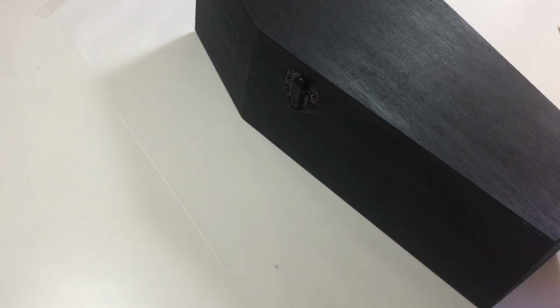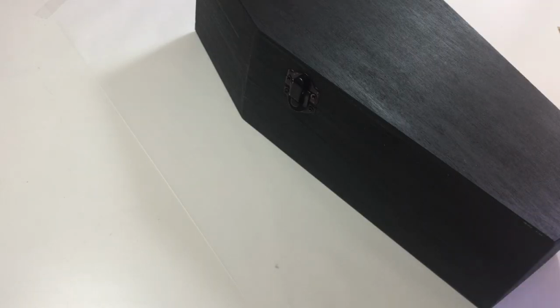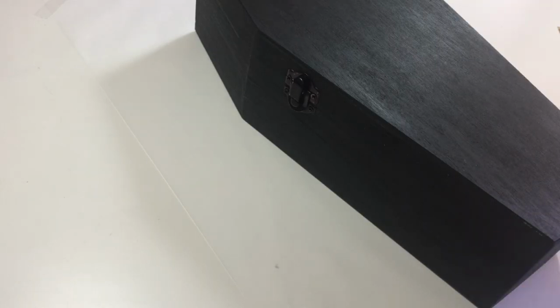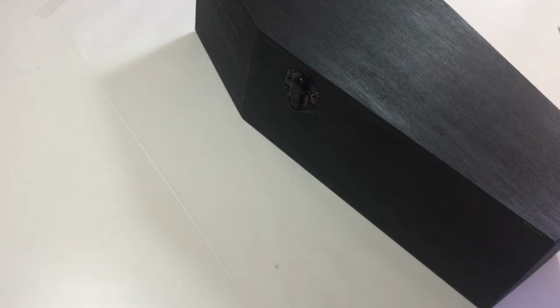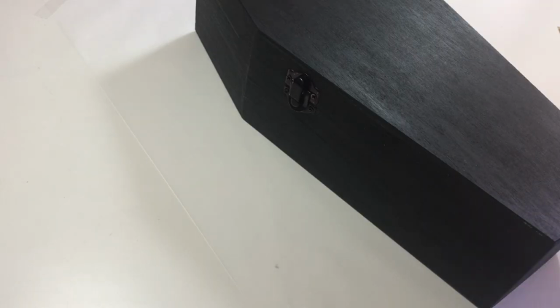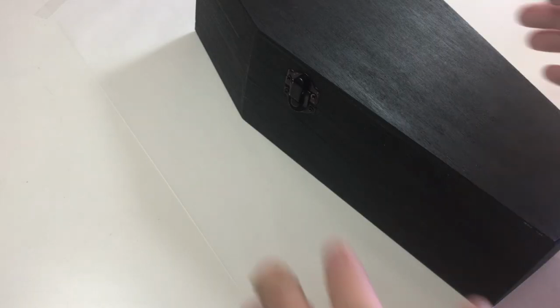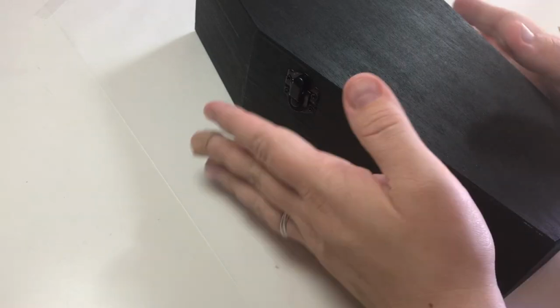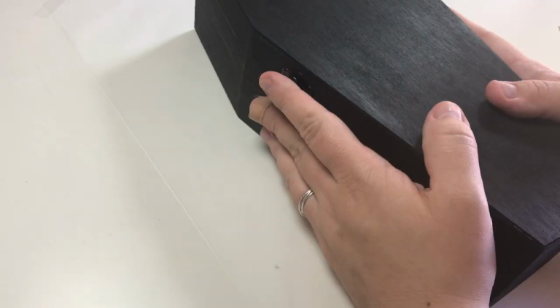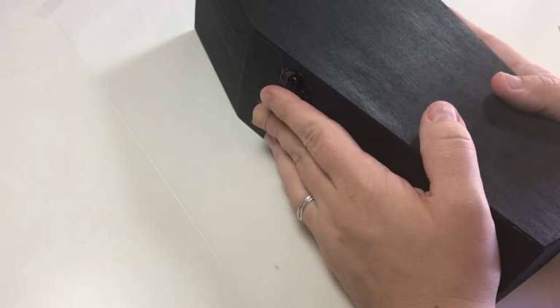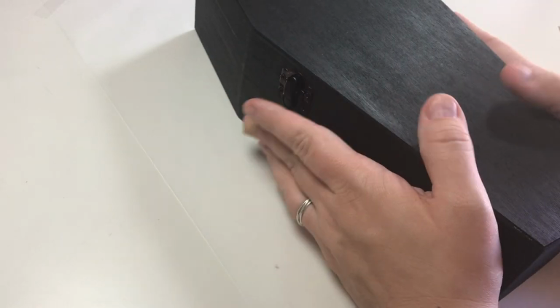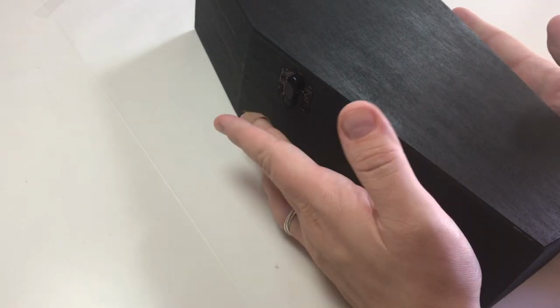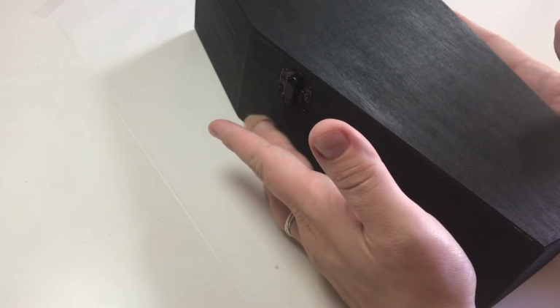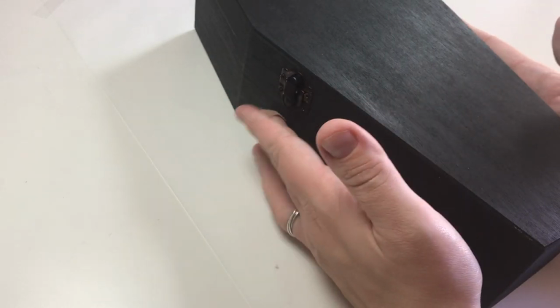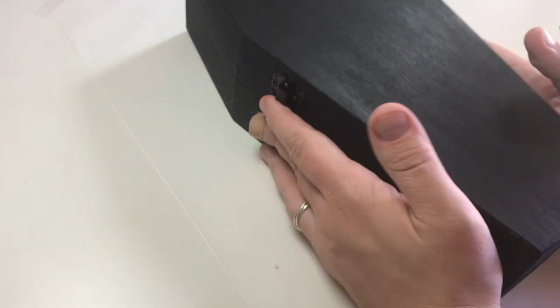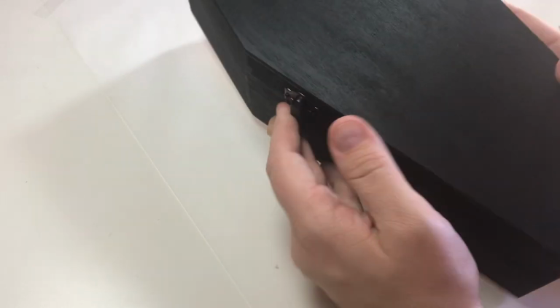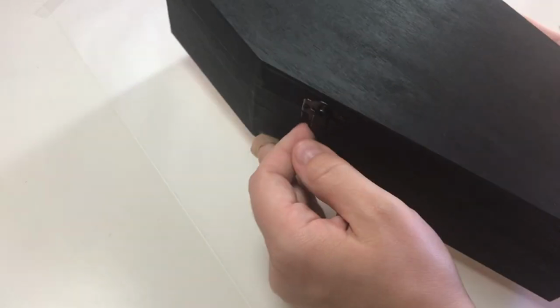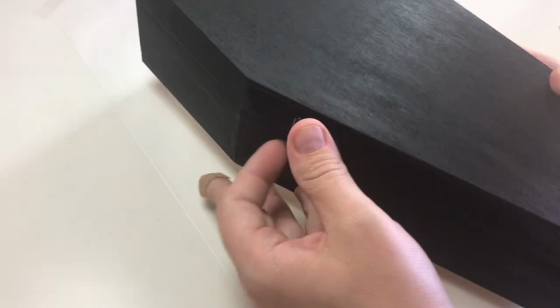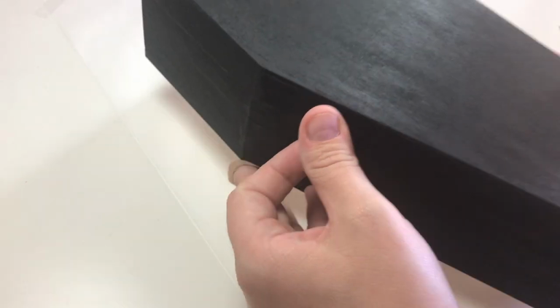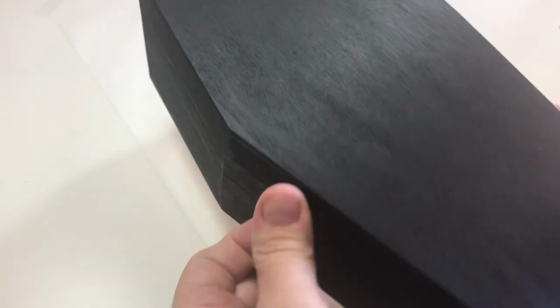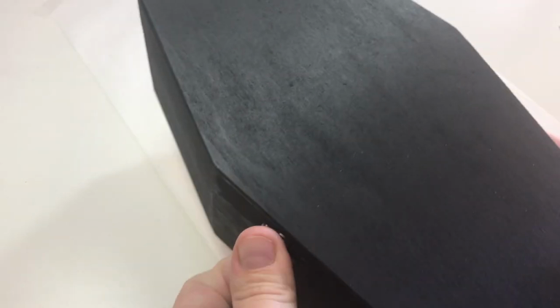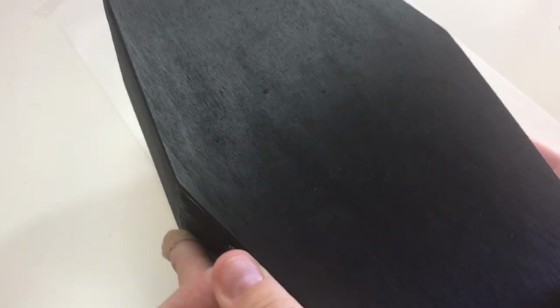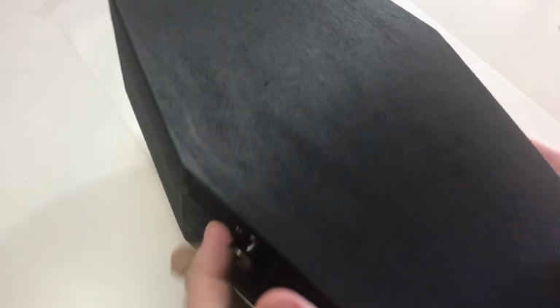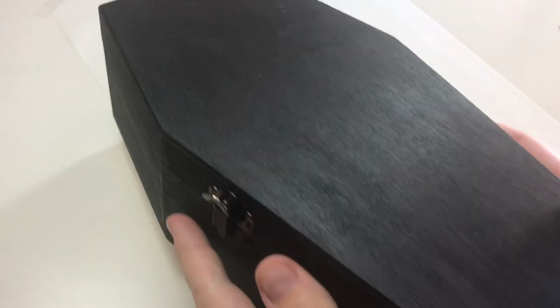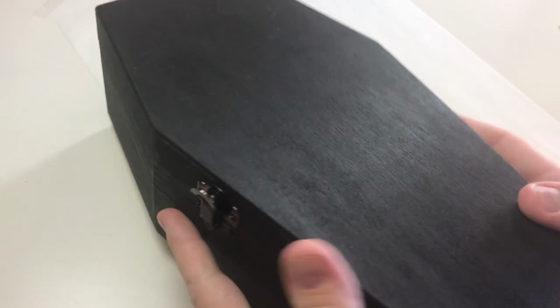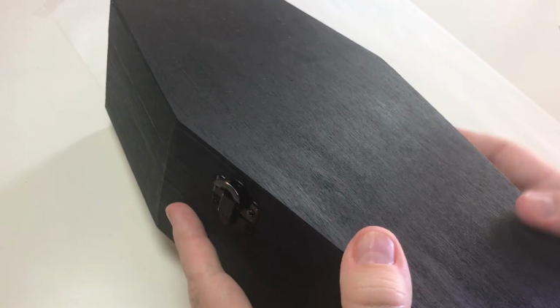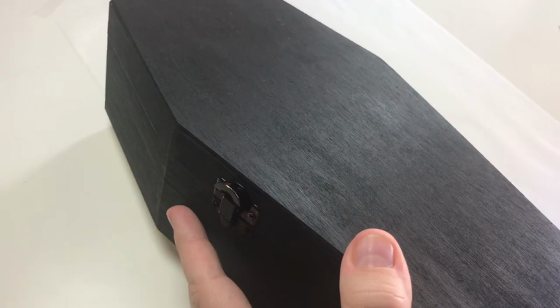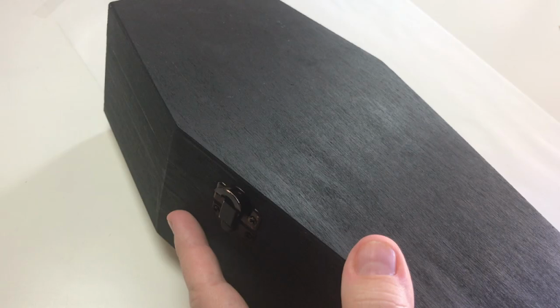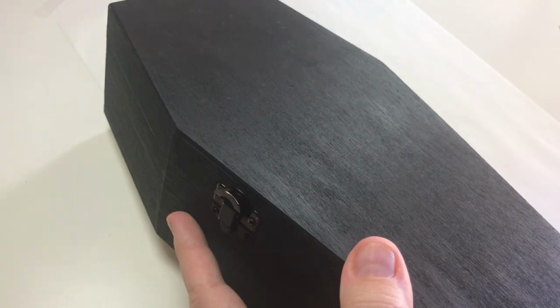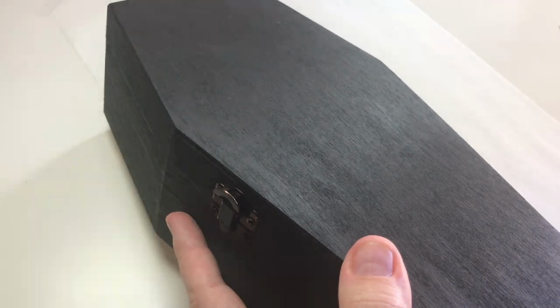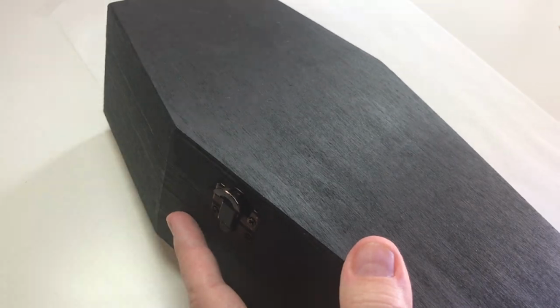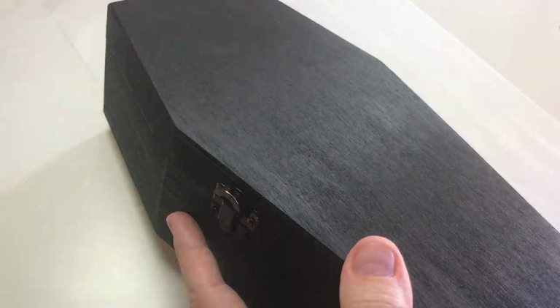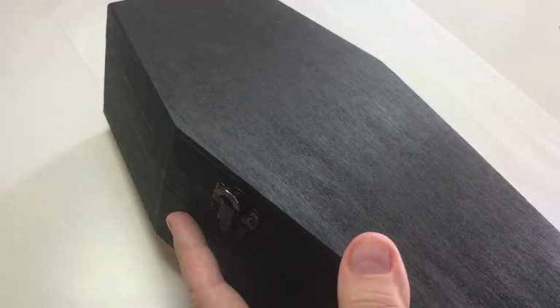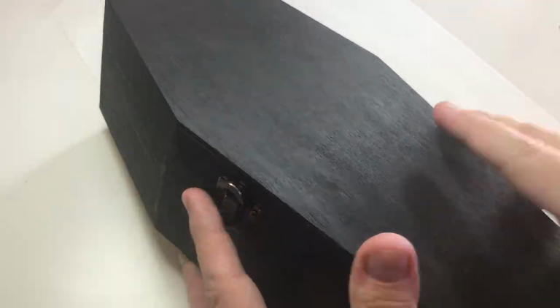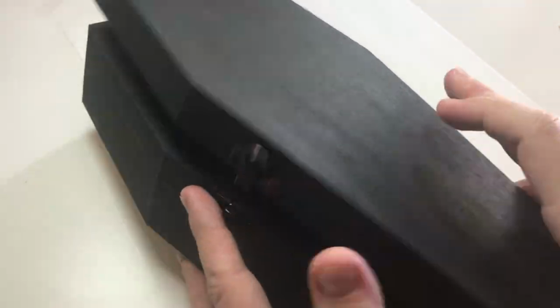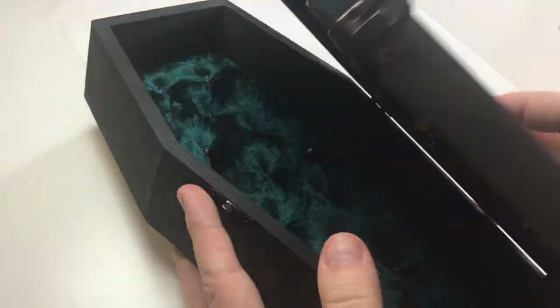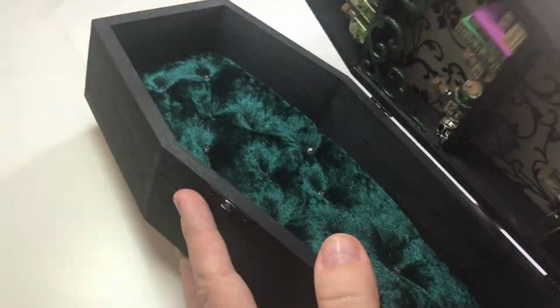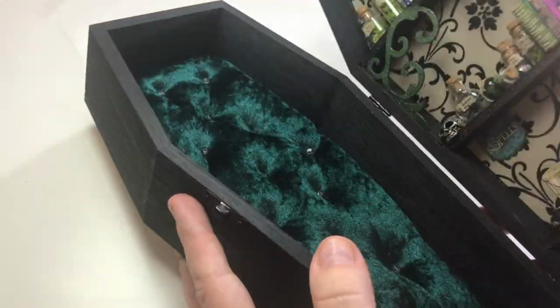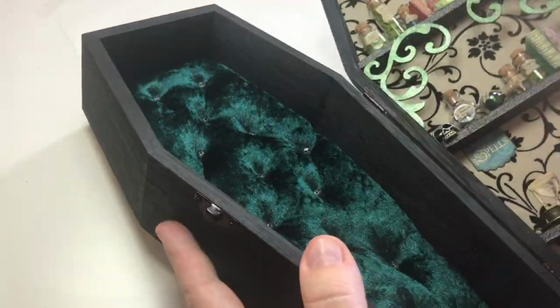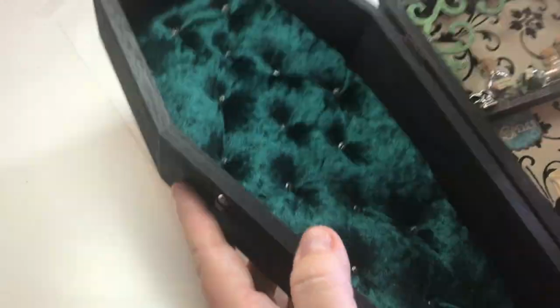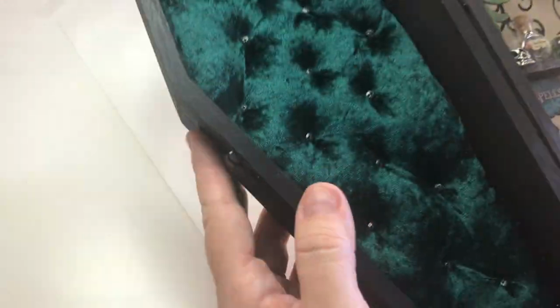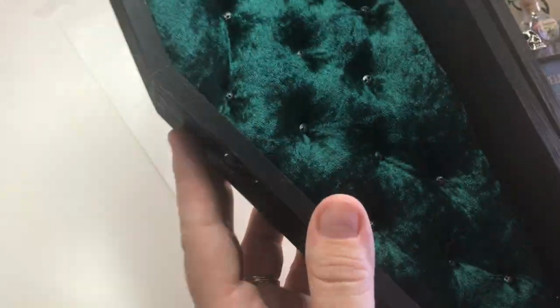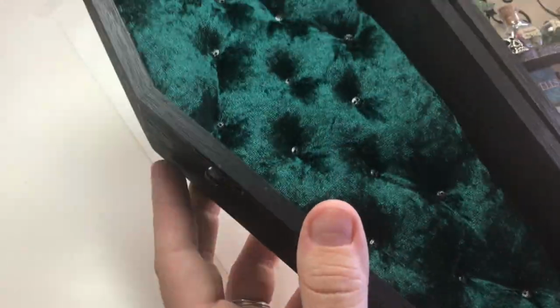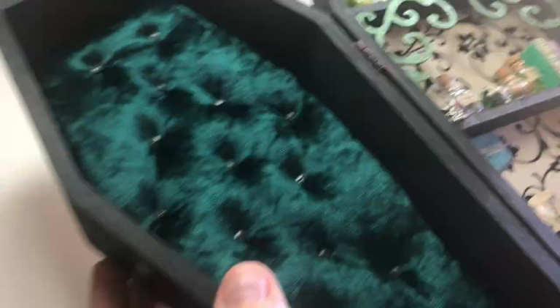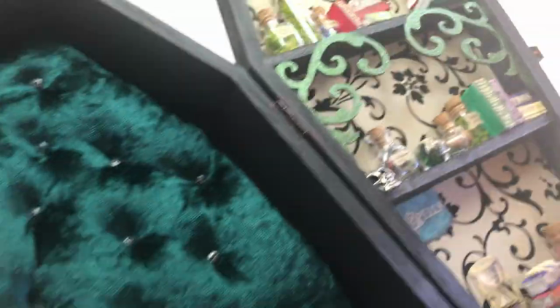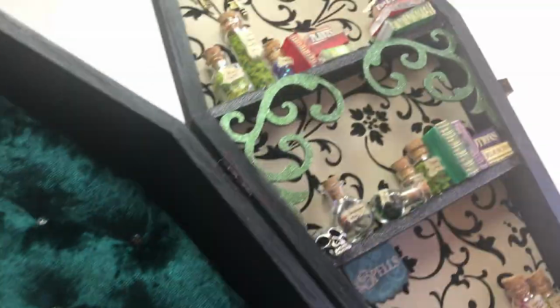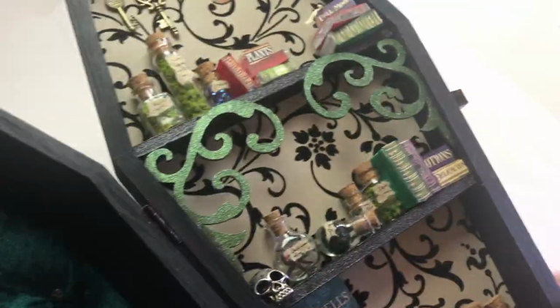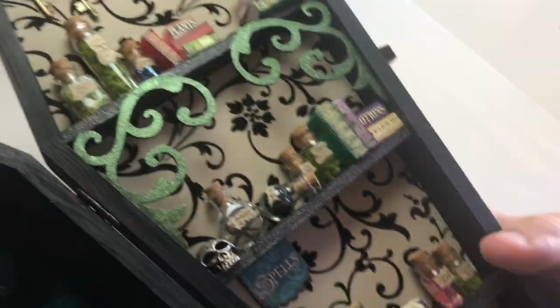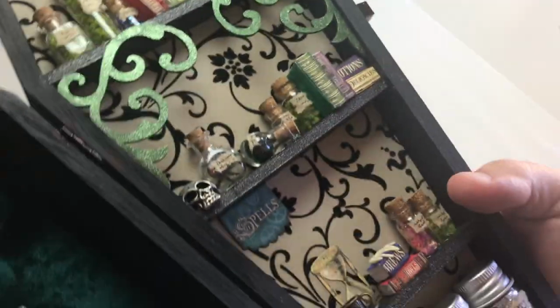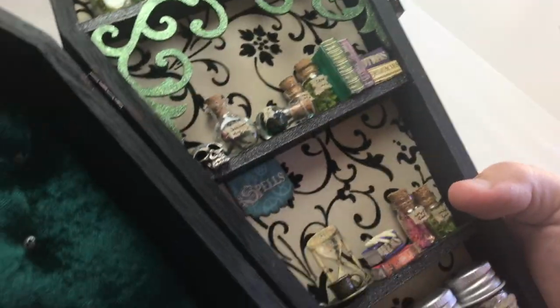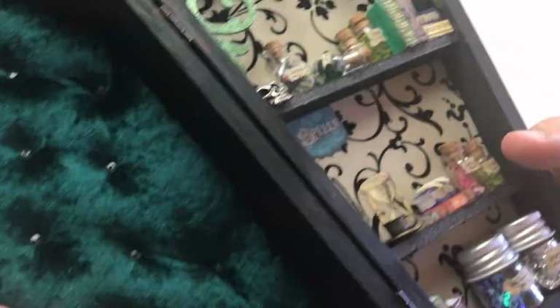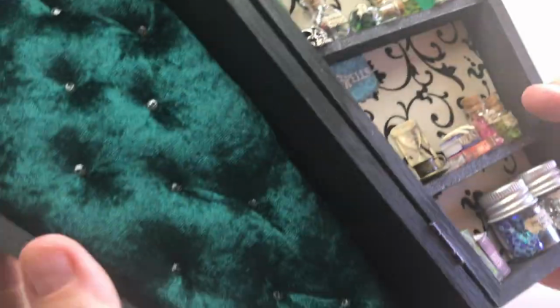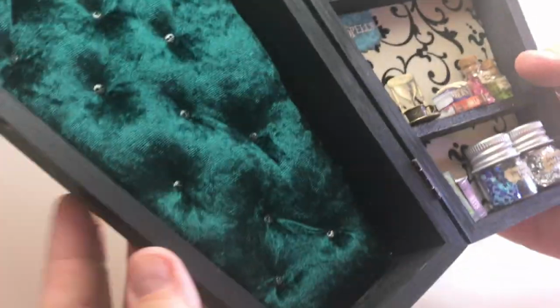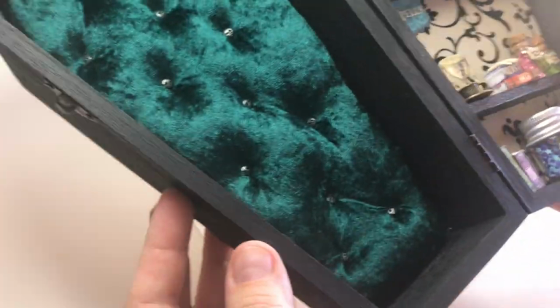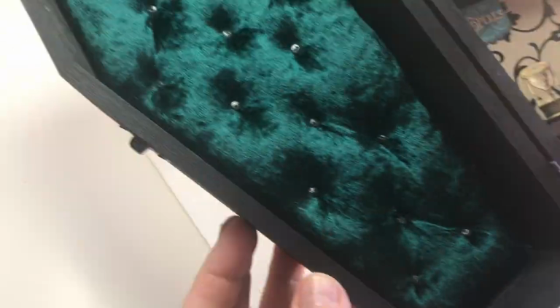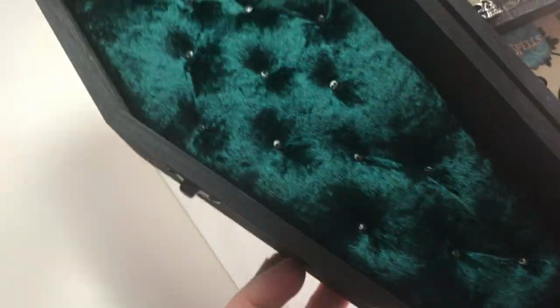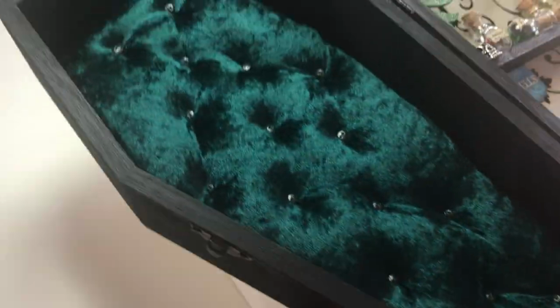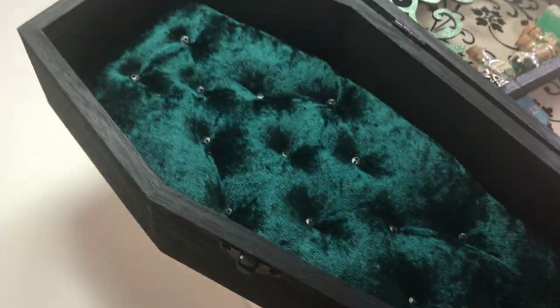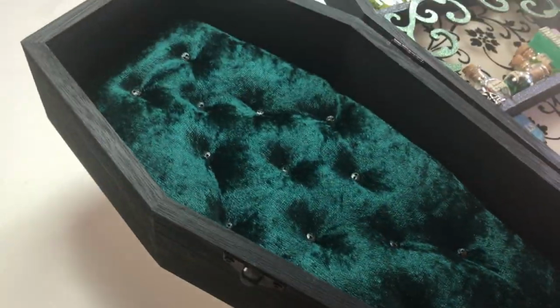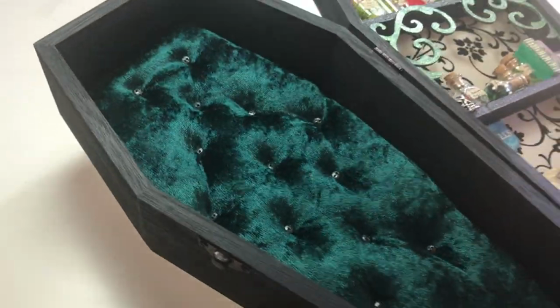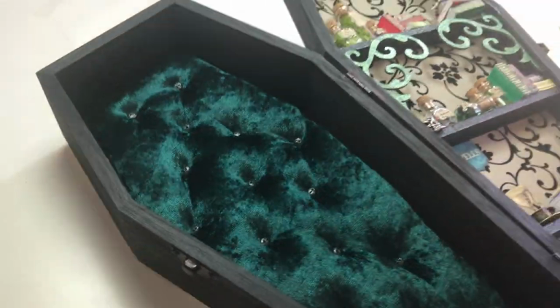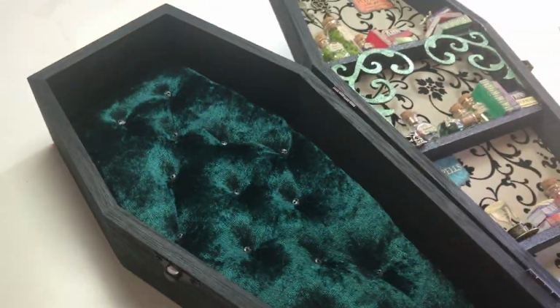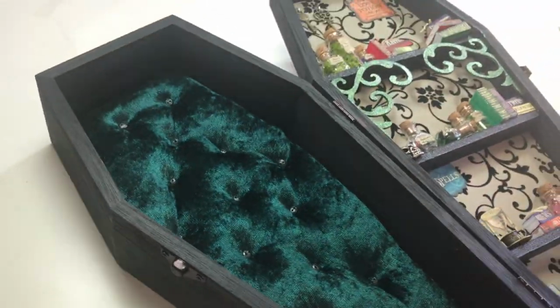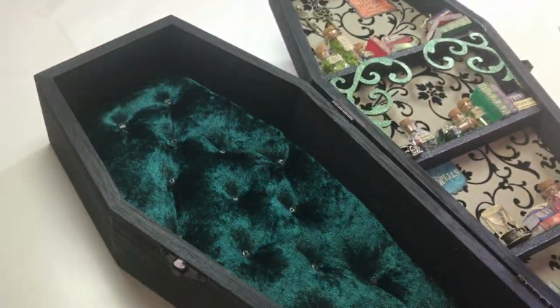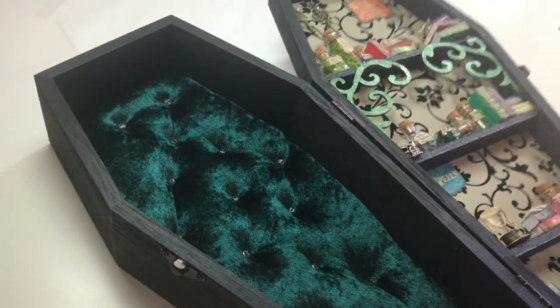Welcome to part 2 of this project. Let's decorate the front of this box with polymer clay.